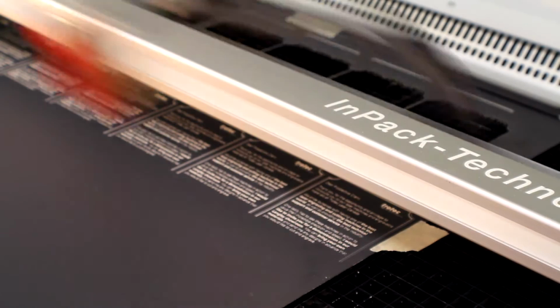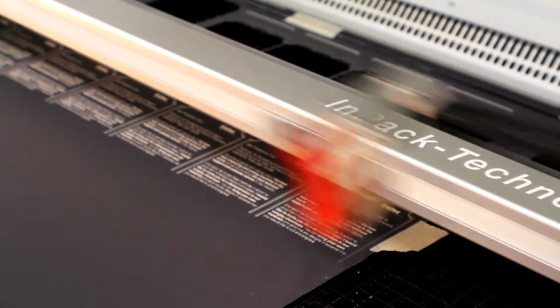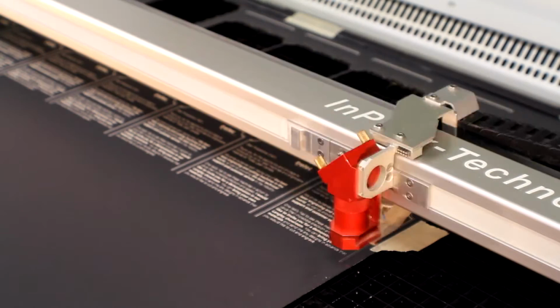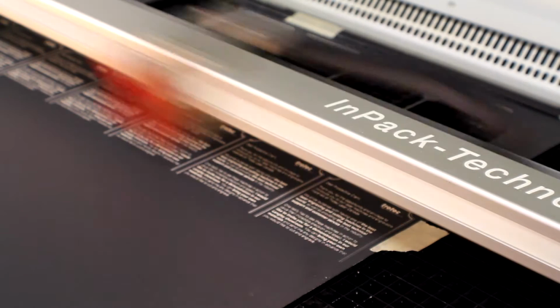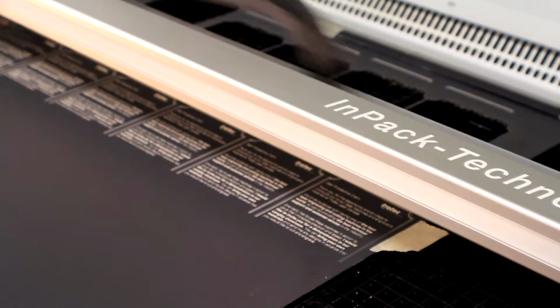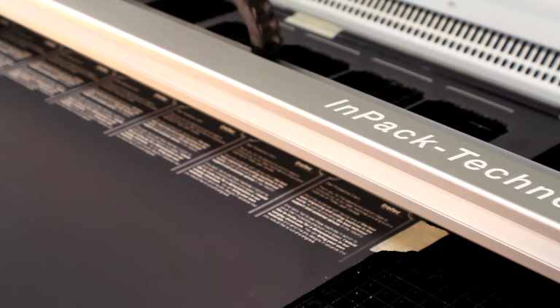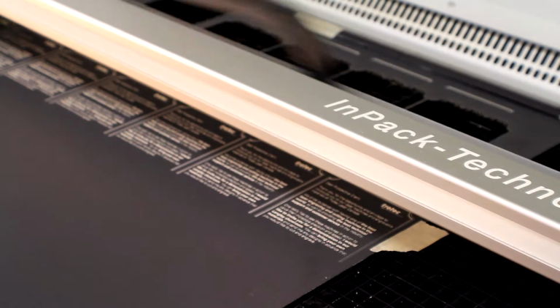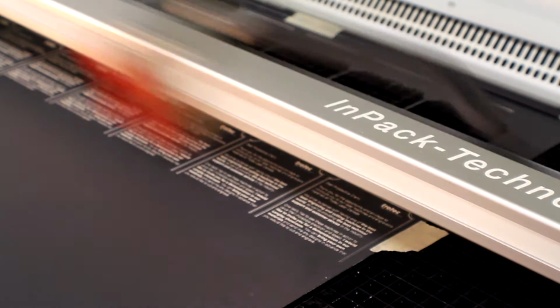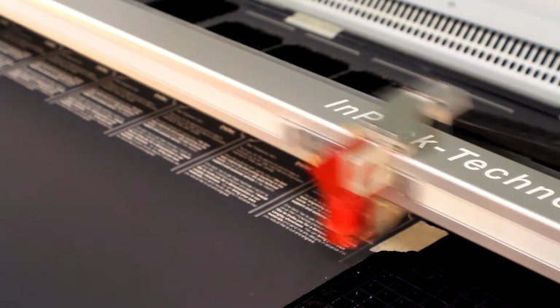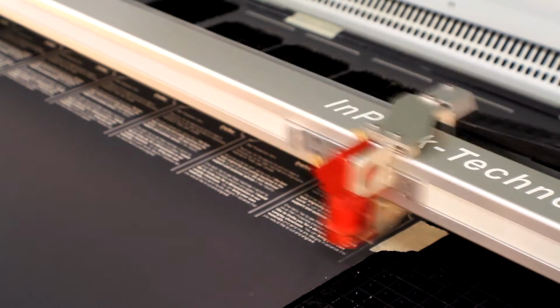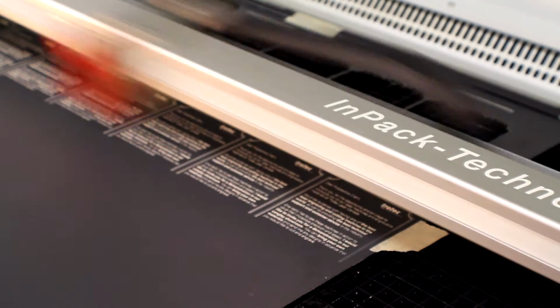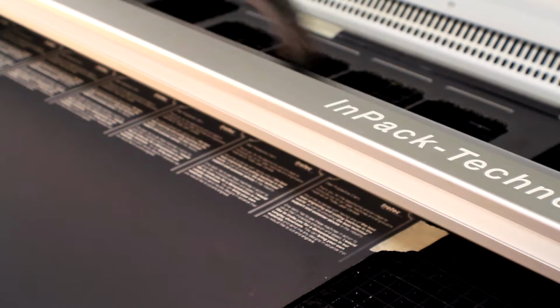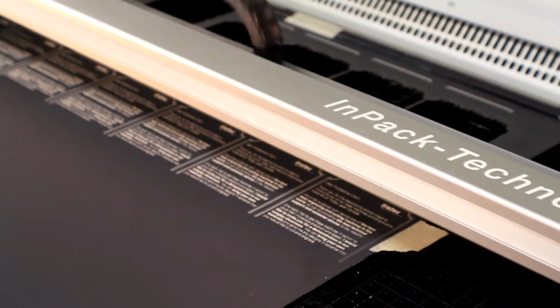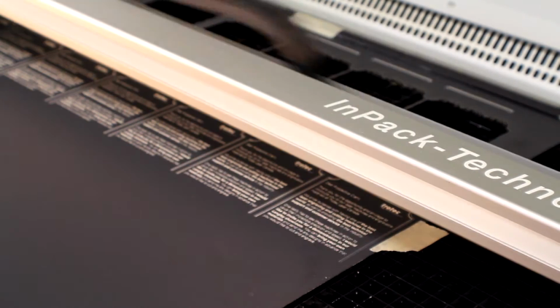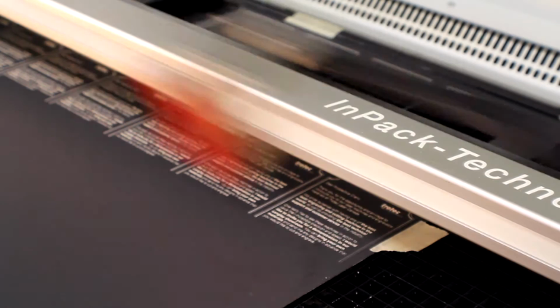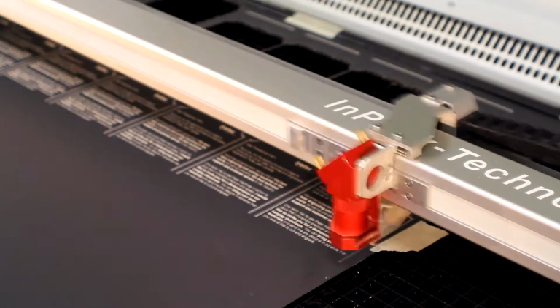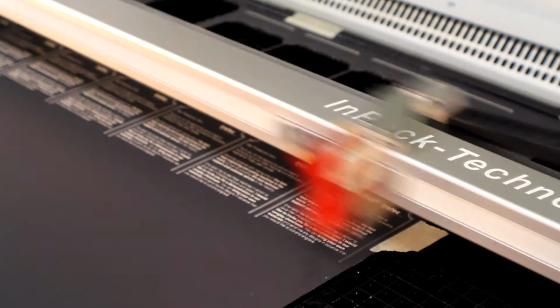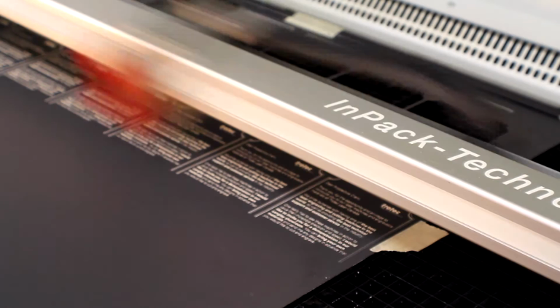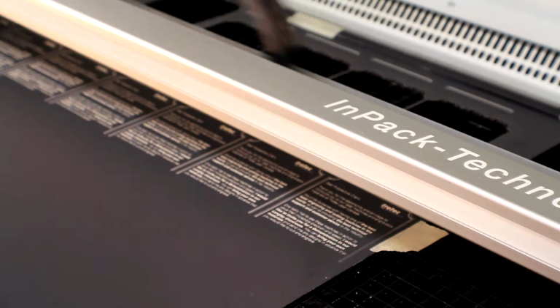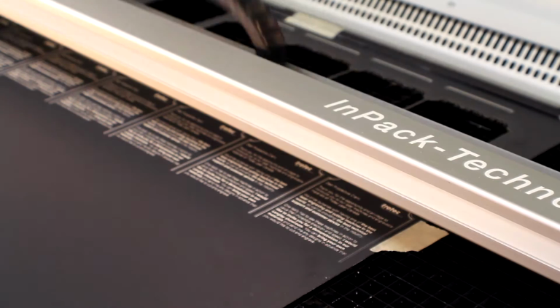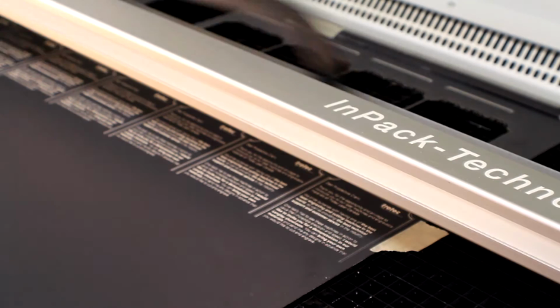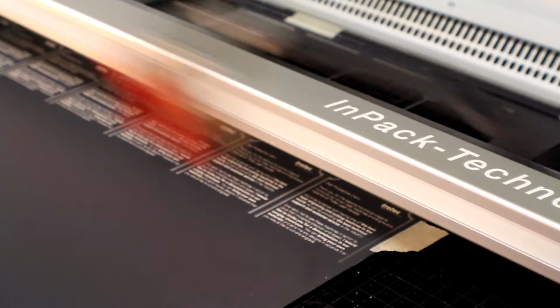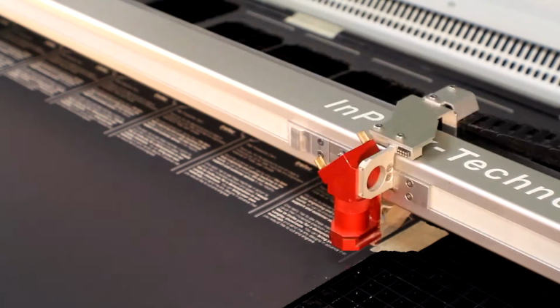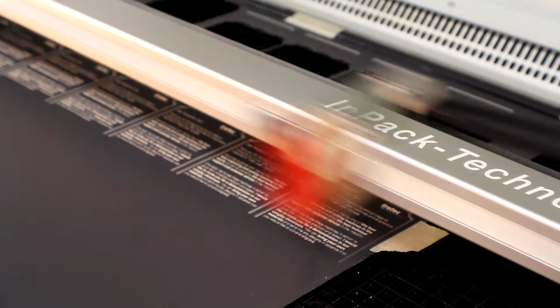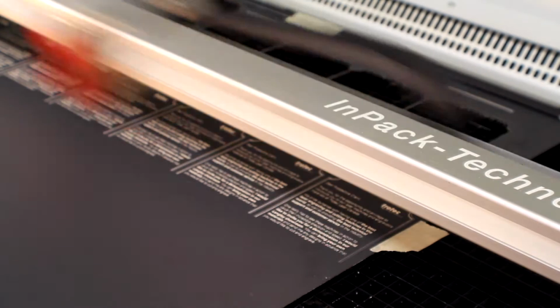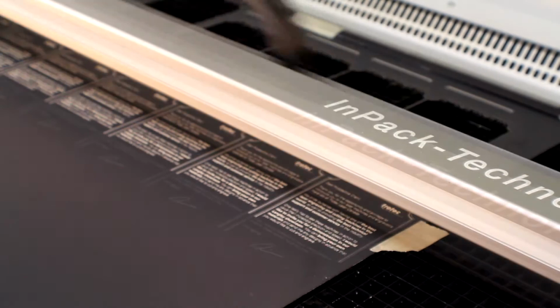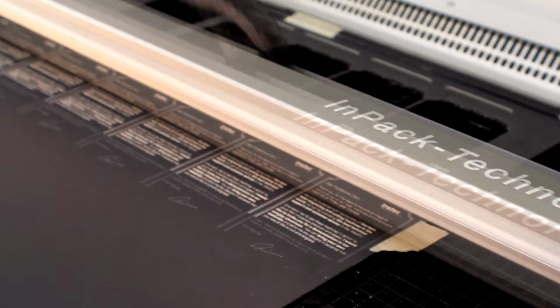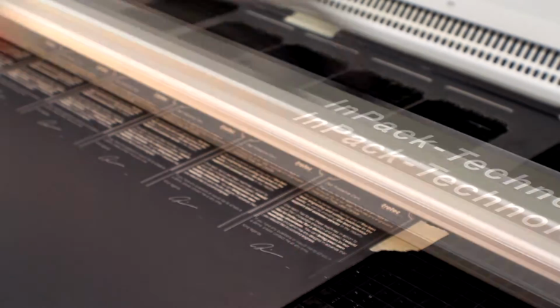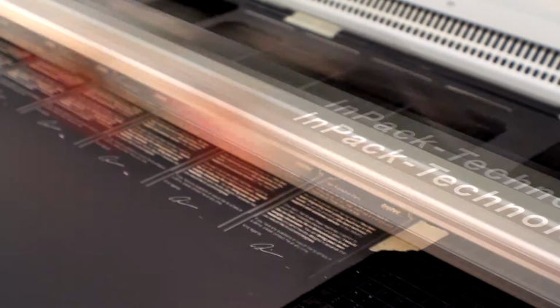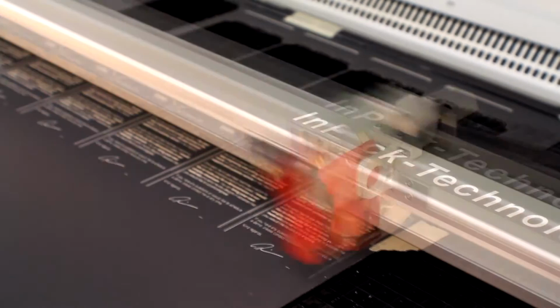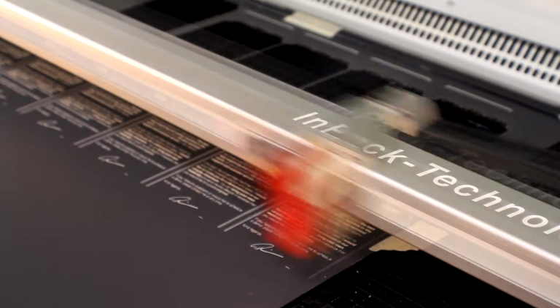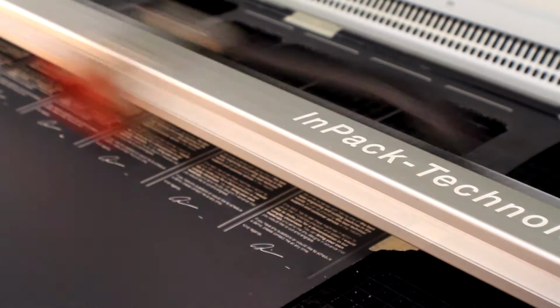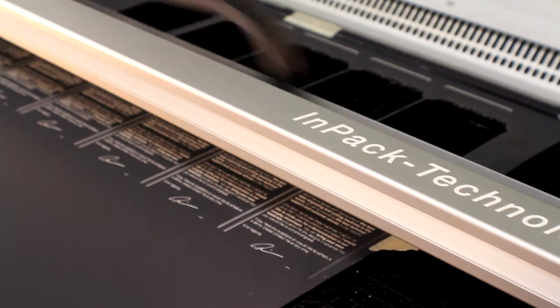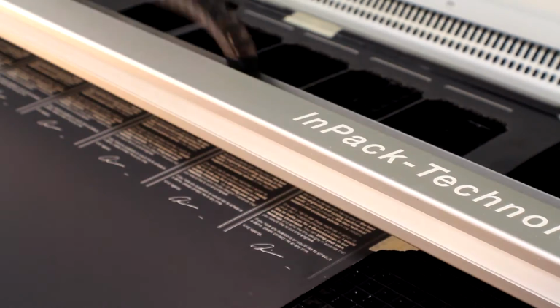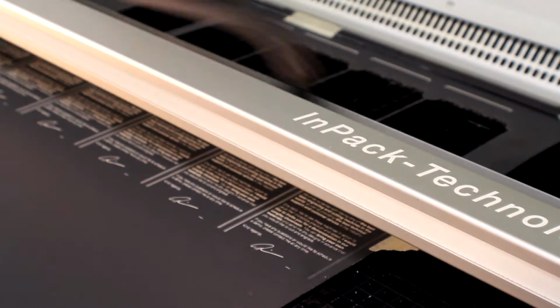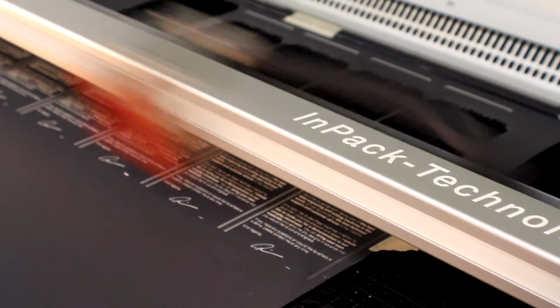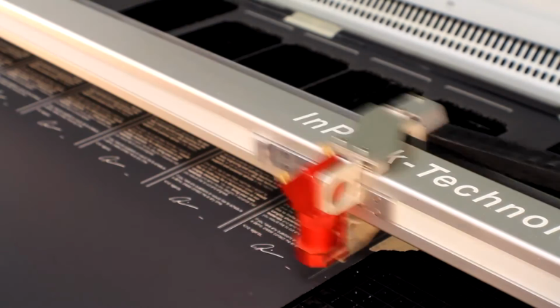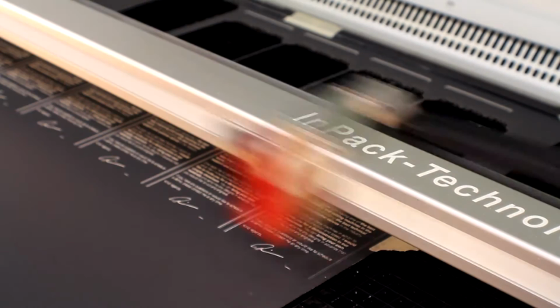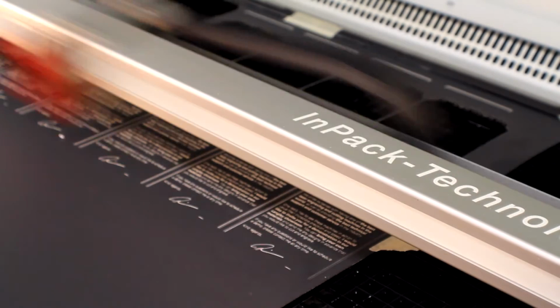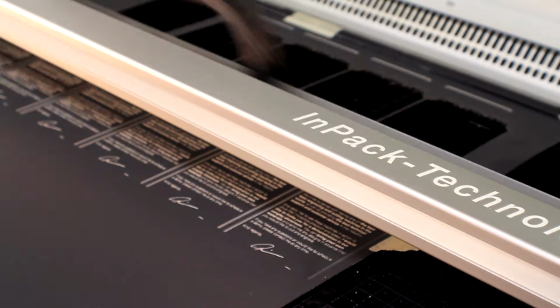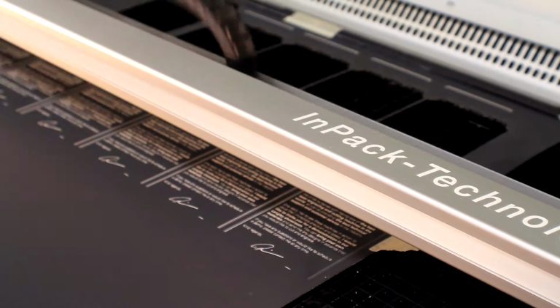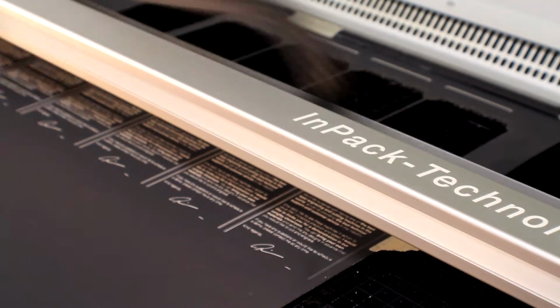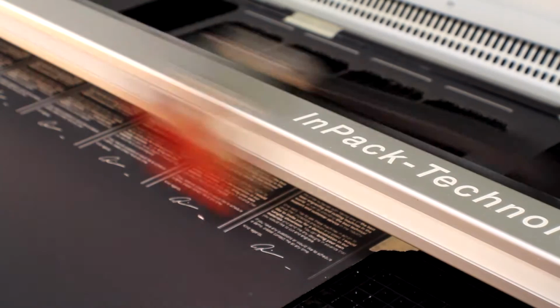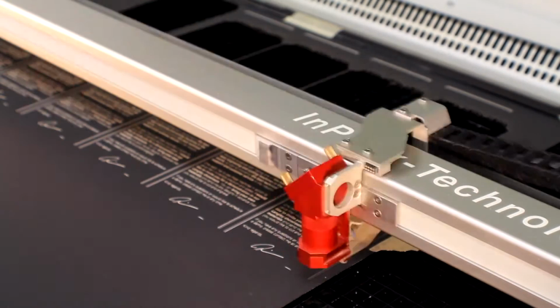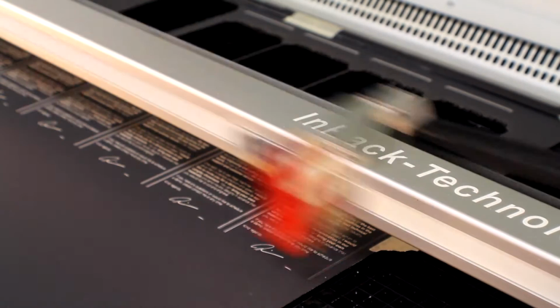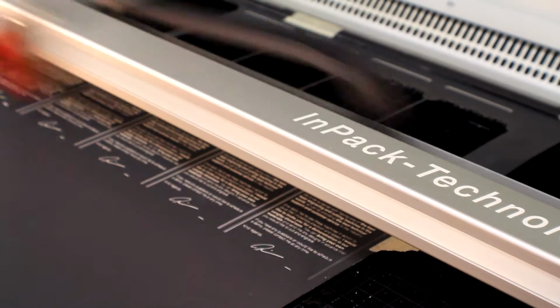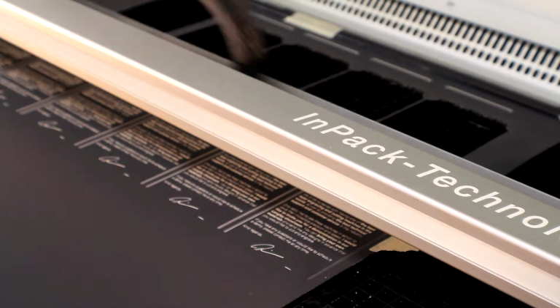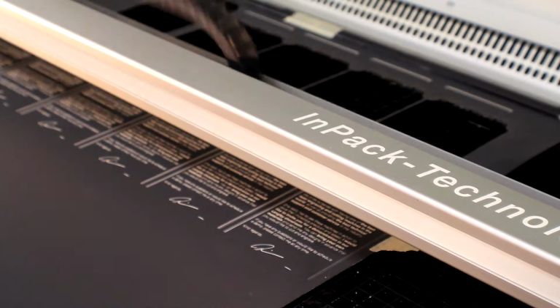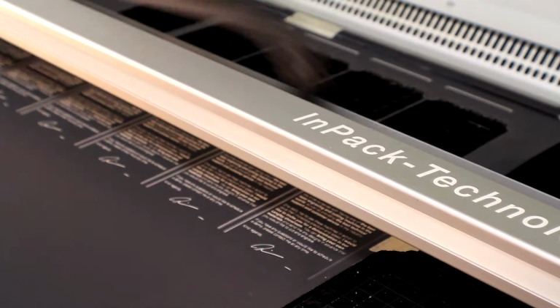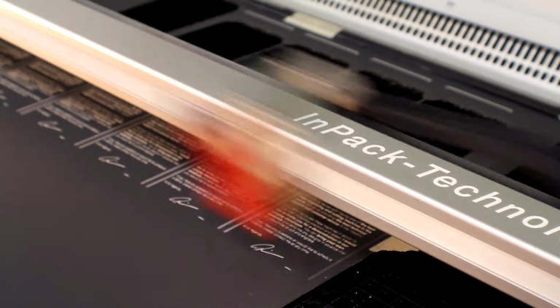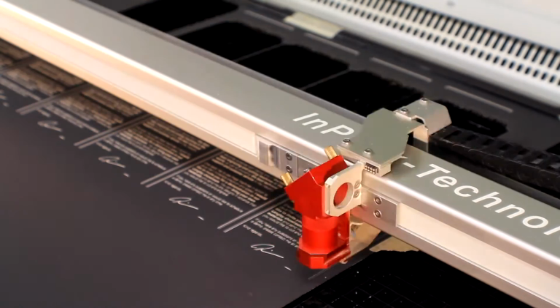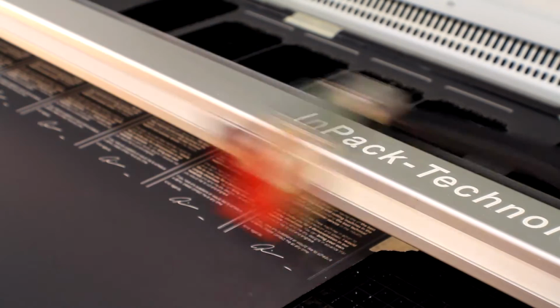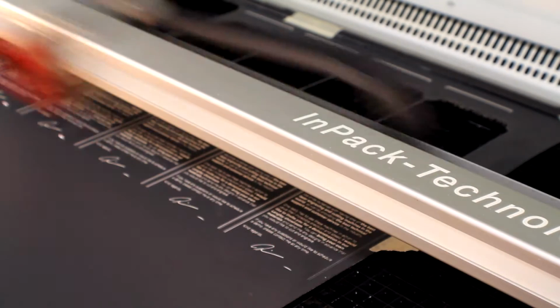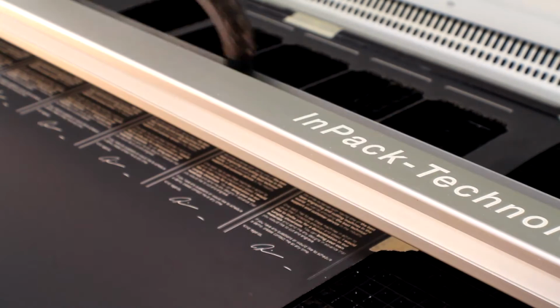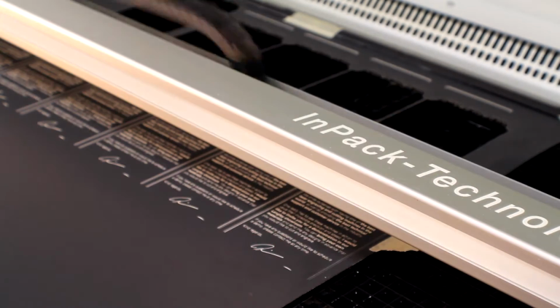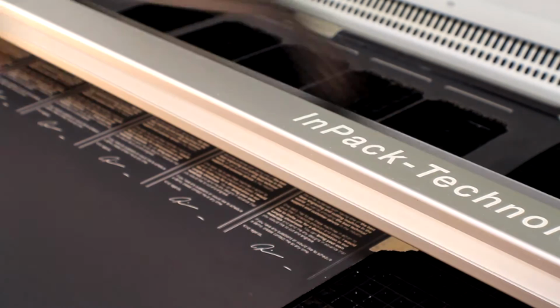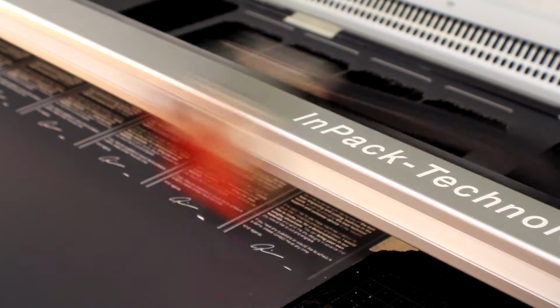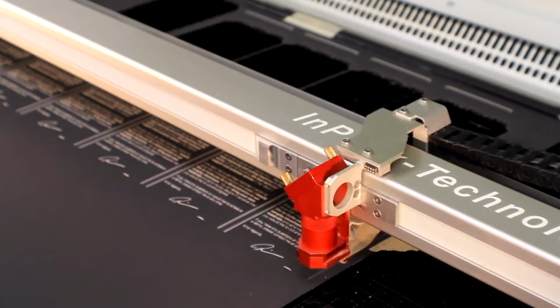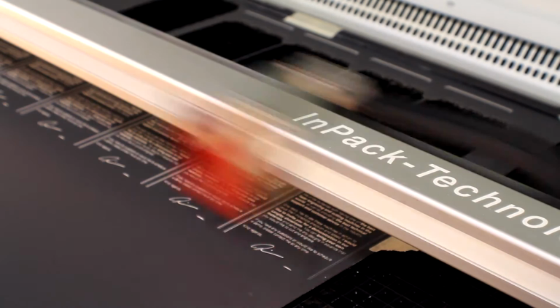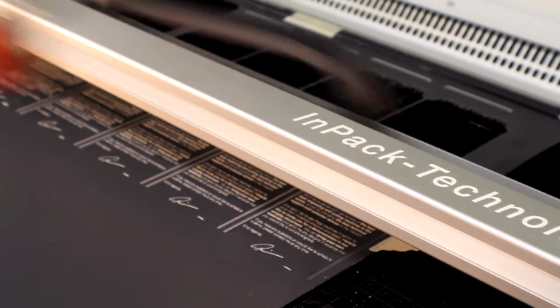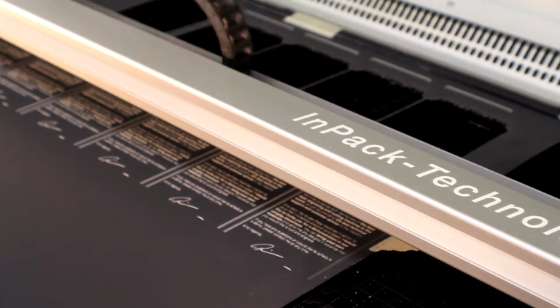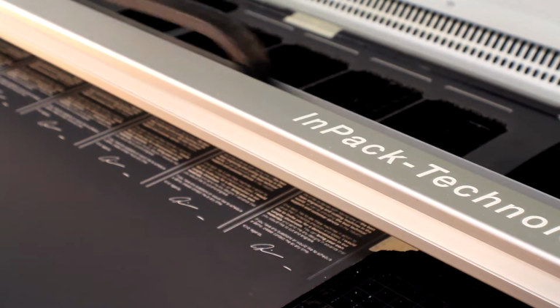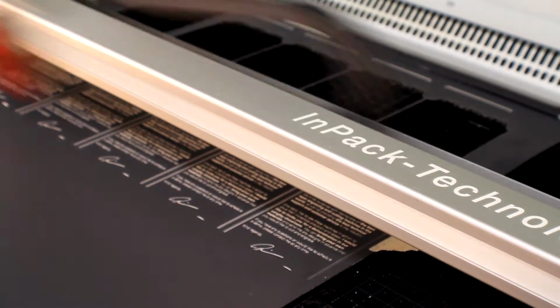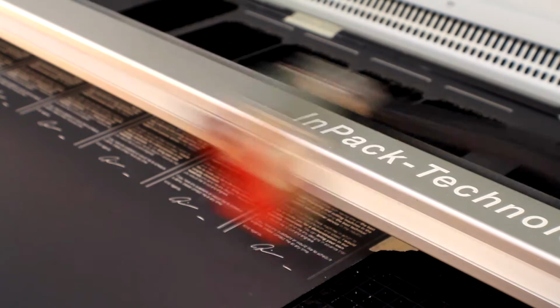You can also do a lot of very fine cuts that you may not be able to get with a steel roll die, that you can get with a laser machine.